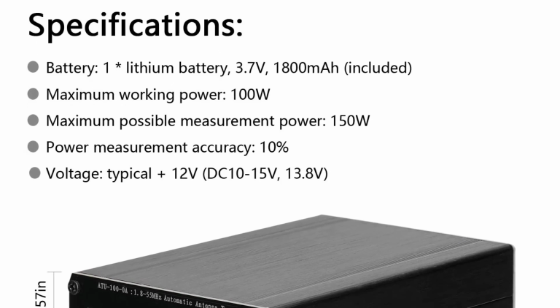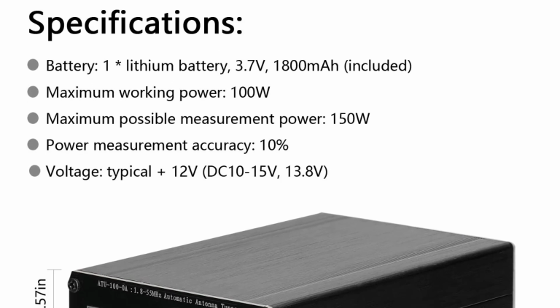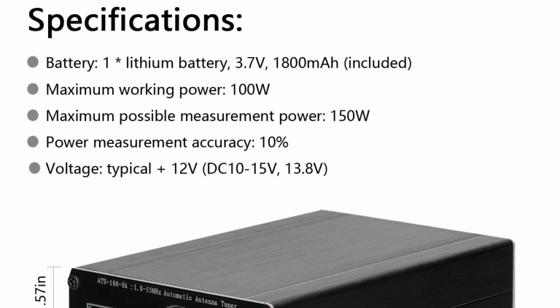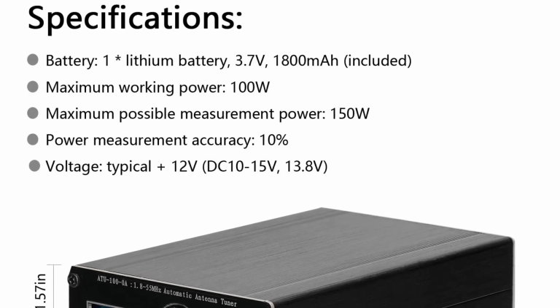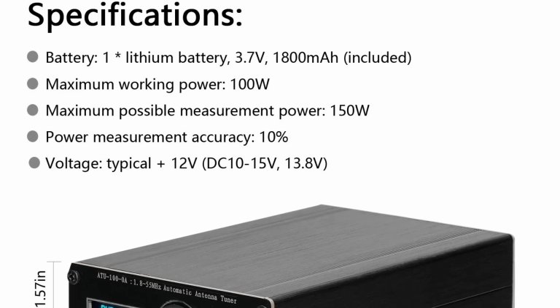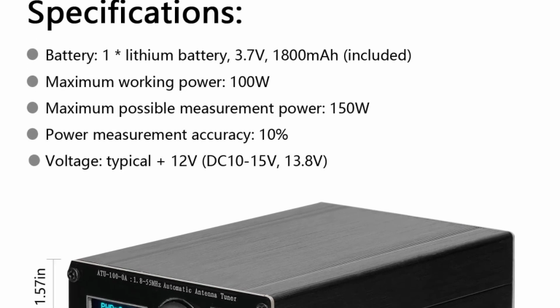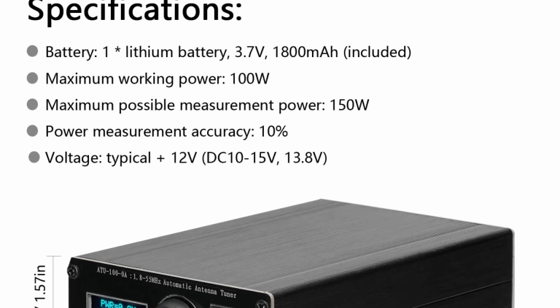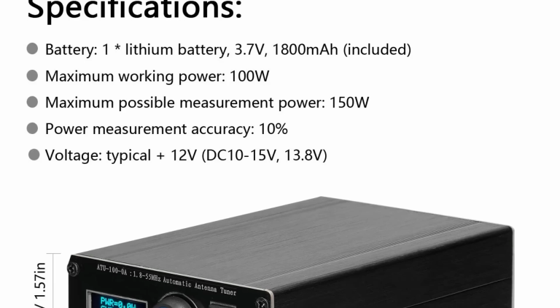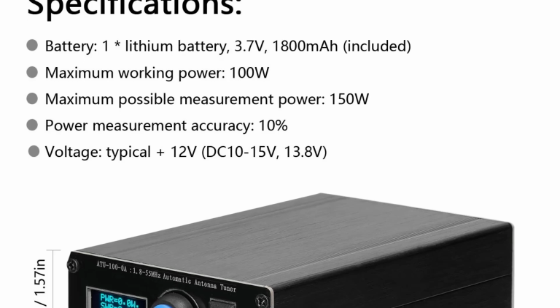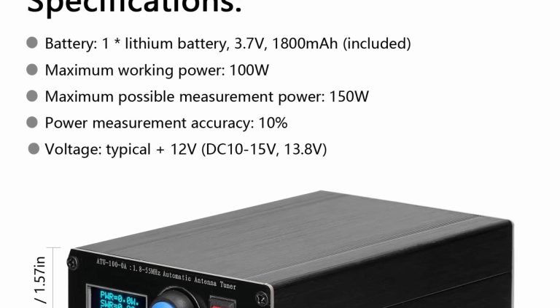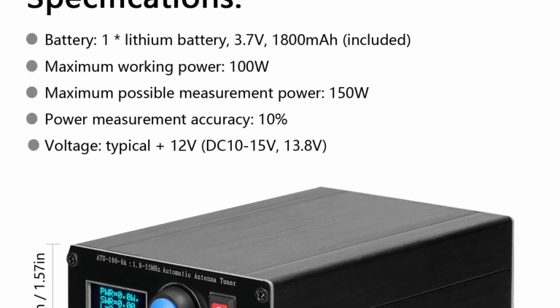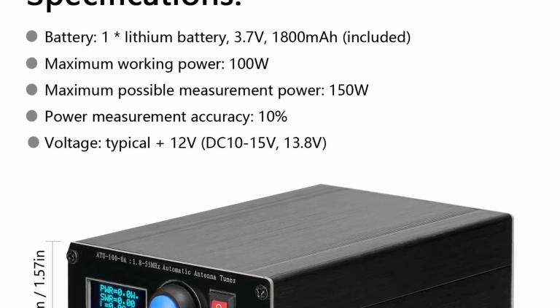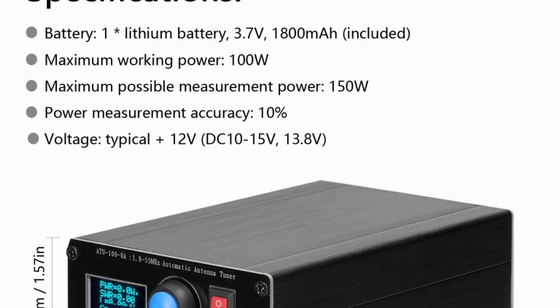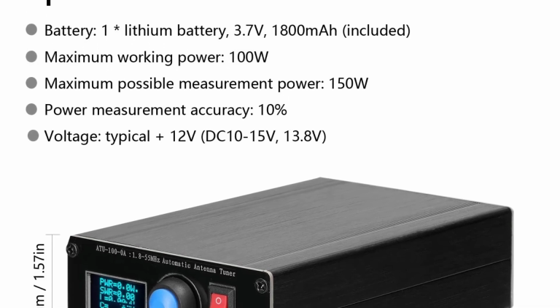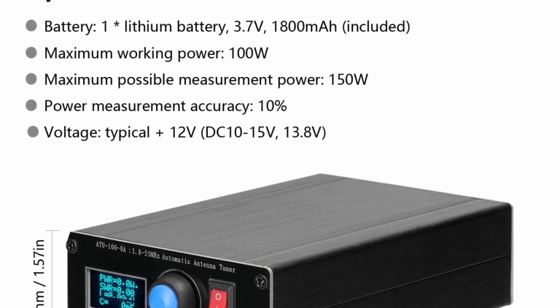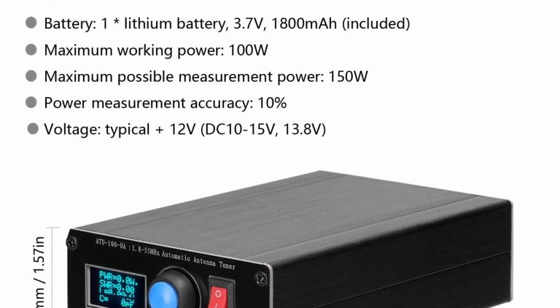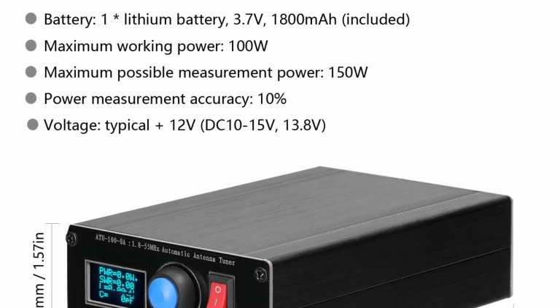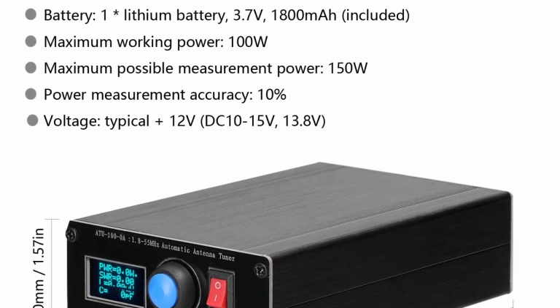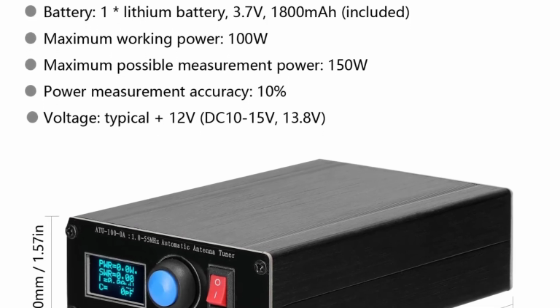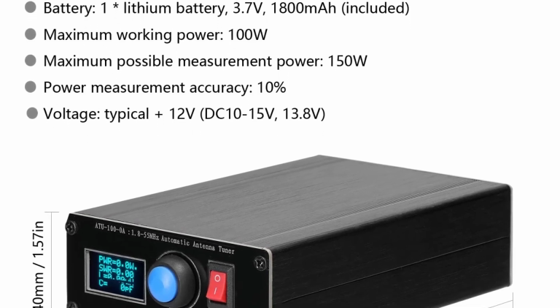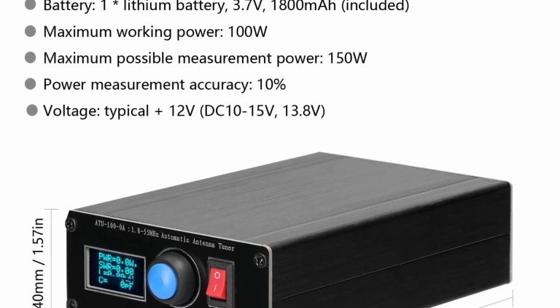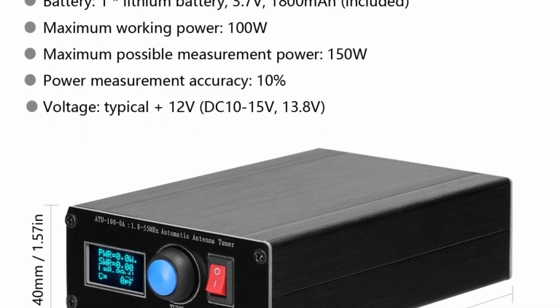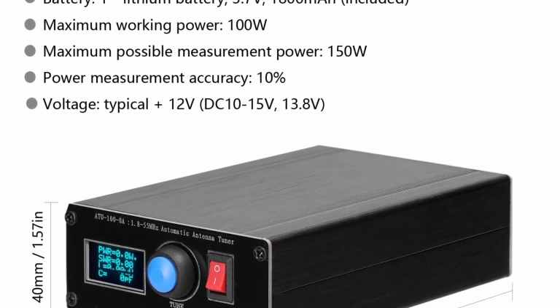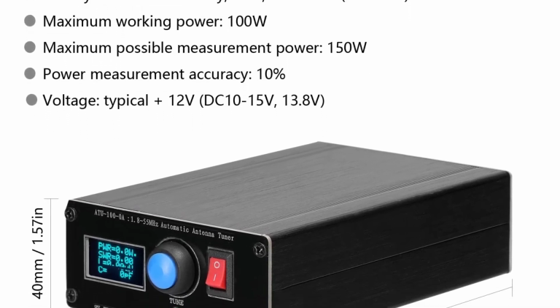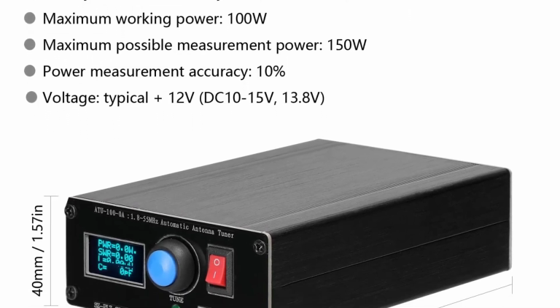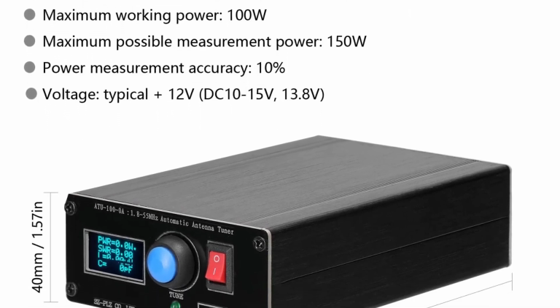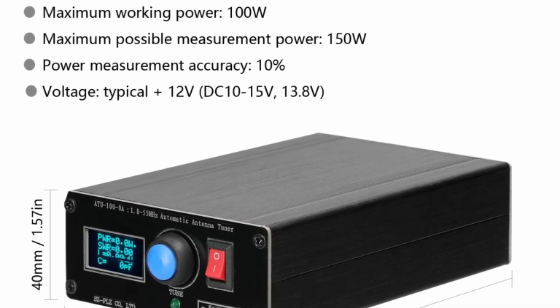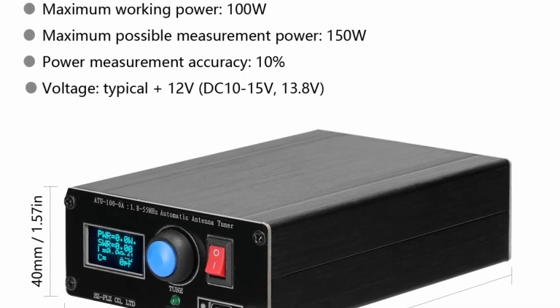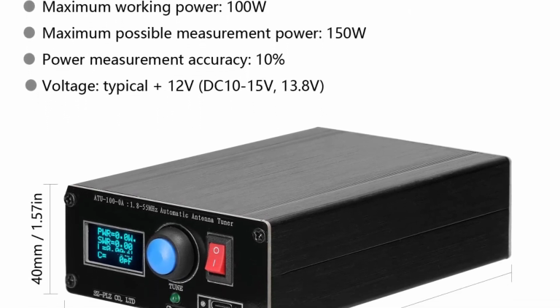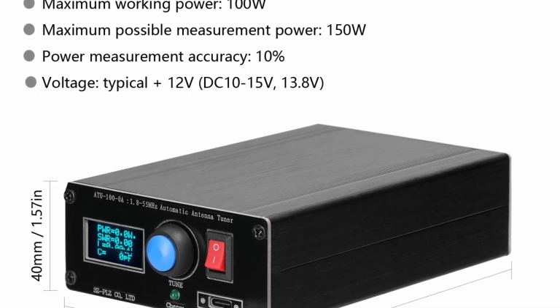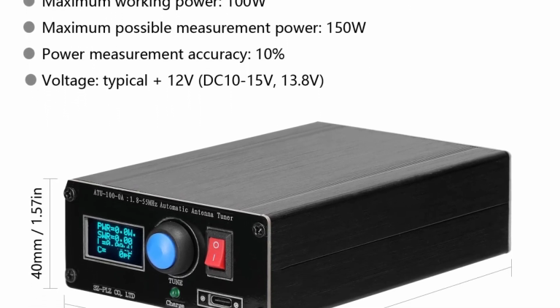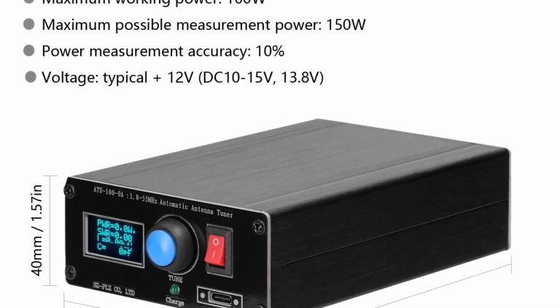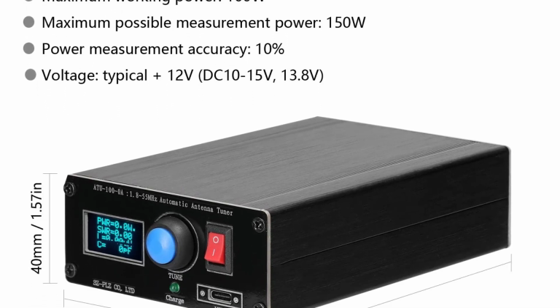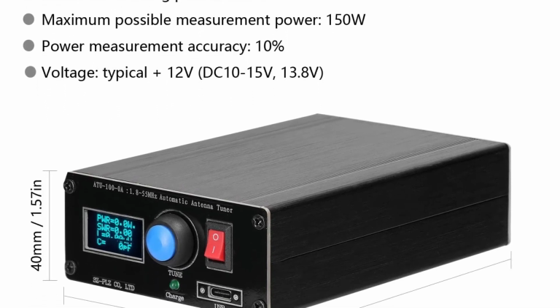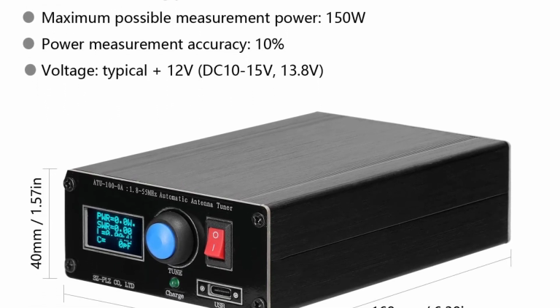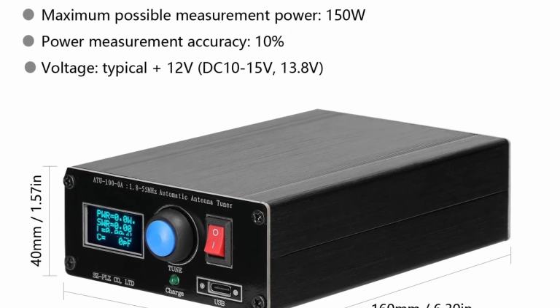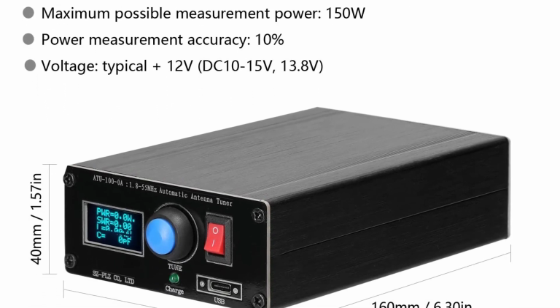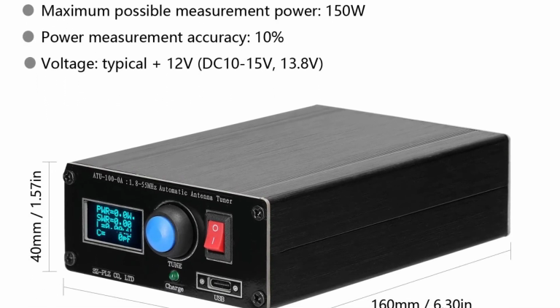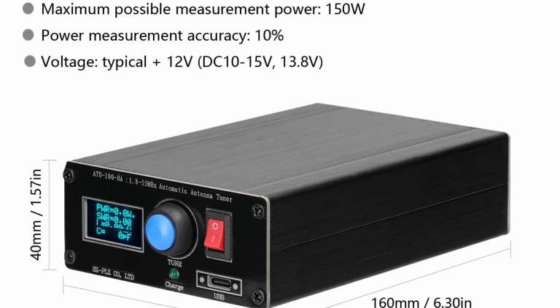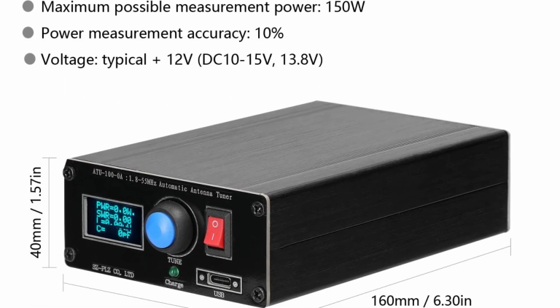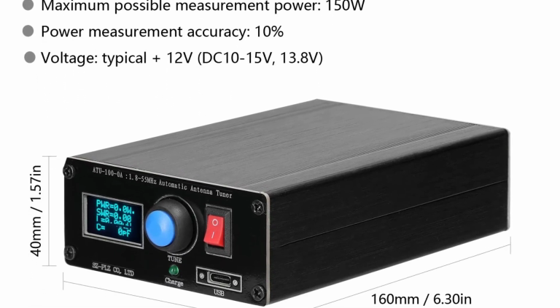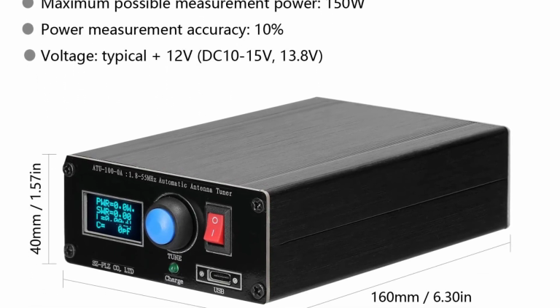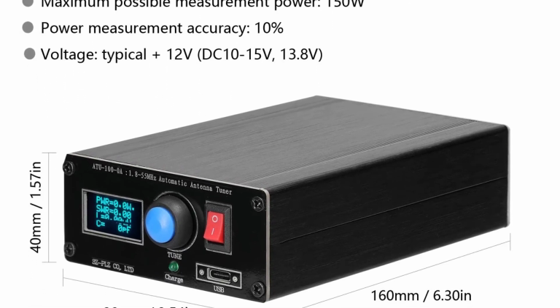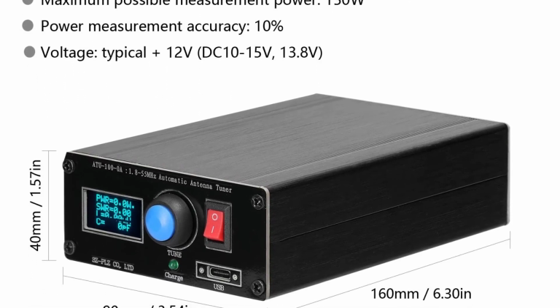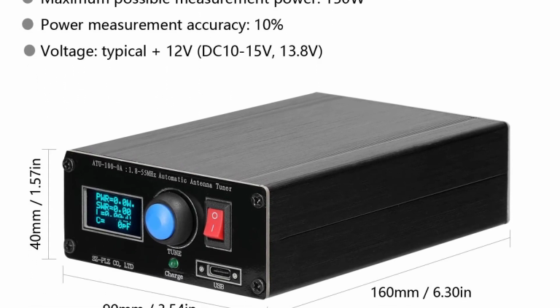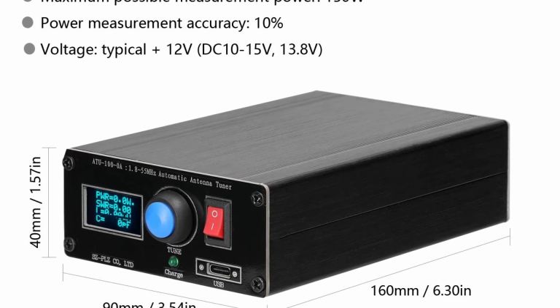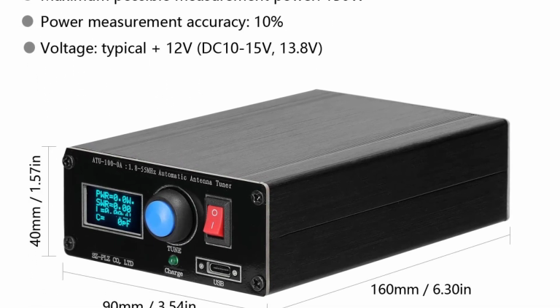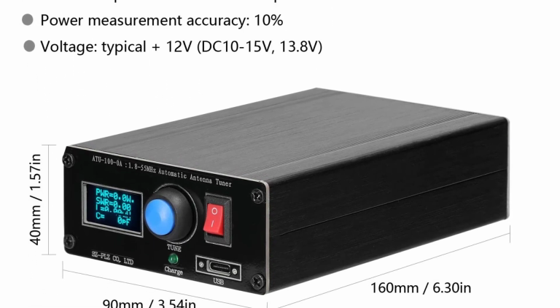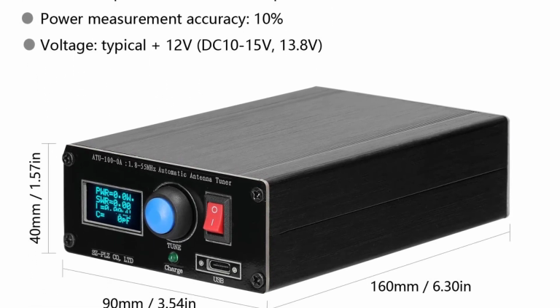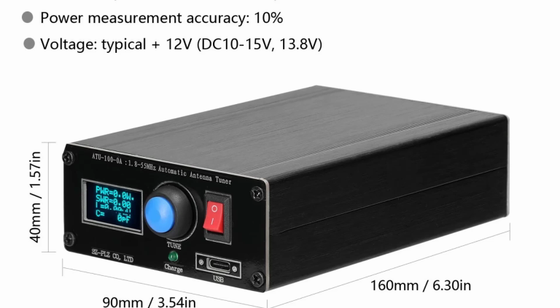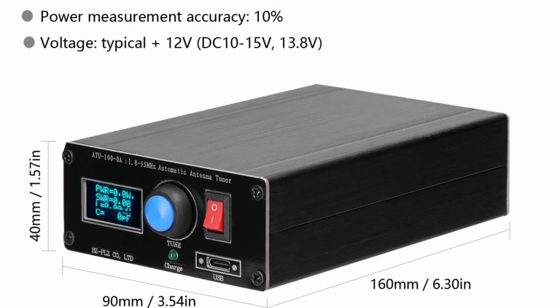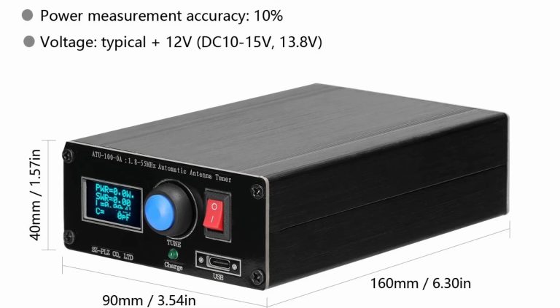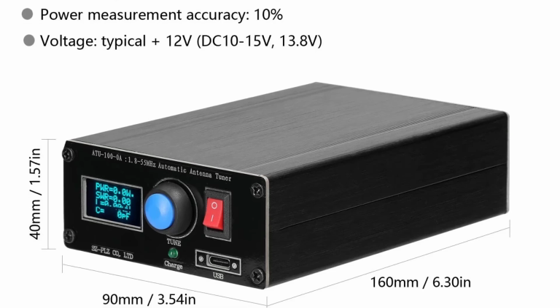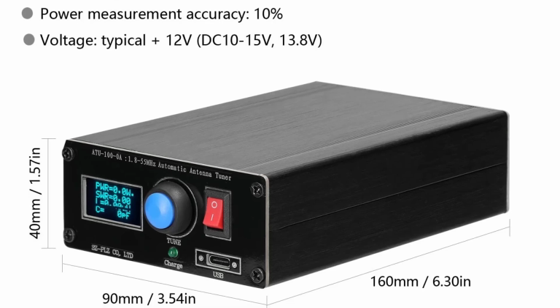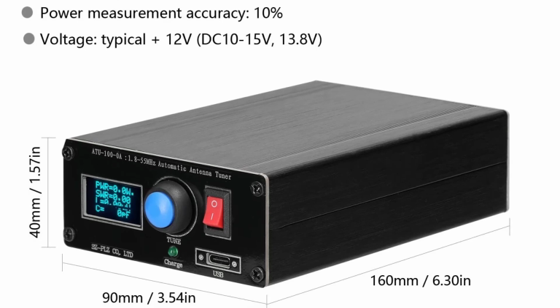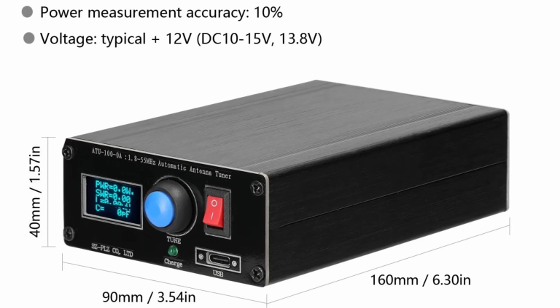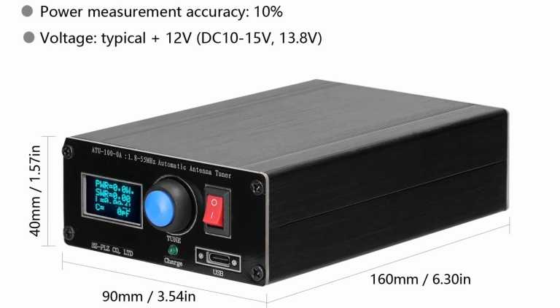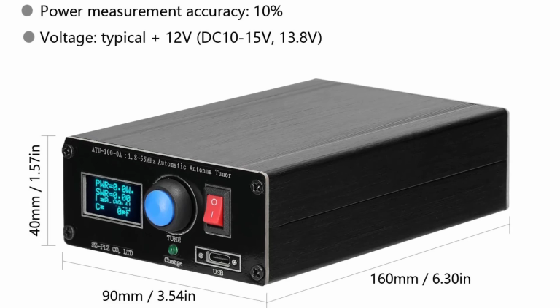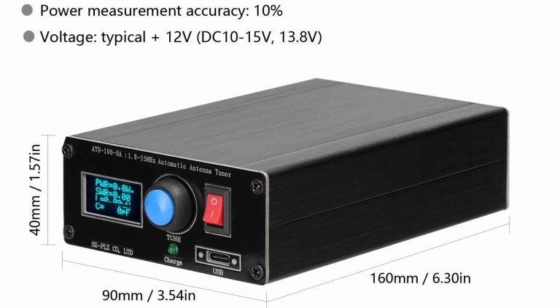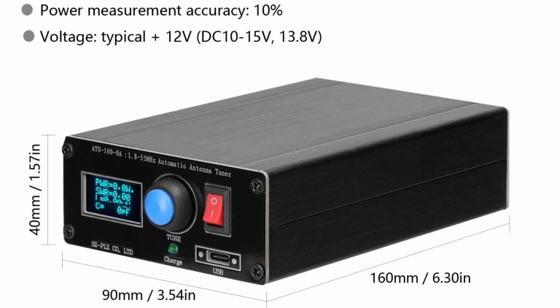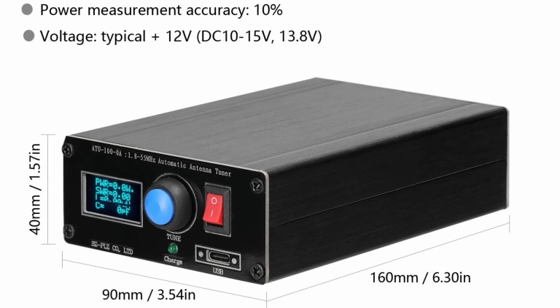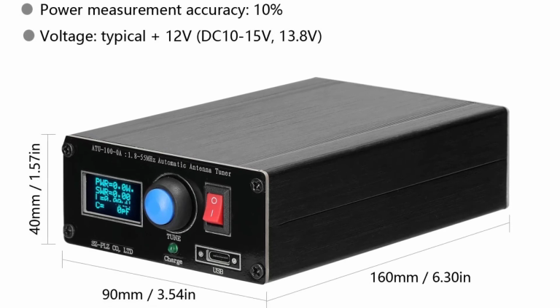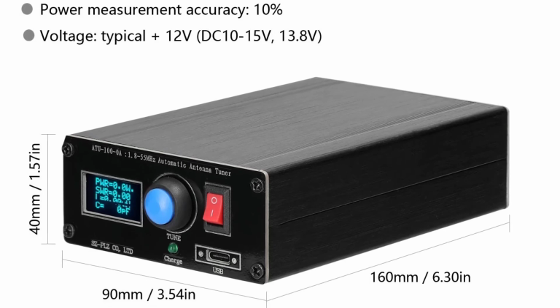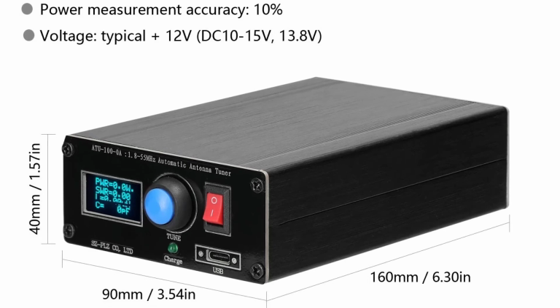Automatically tuned and does not need control wires. Suitable for most radio stations. You can have a try.